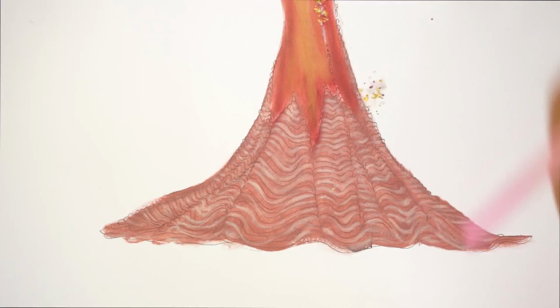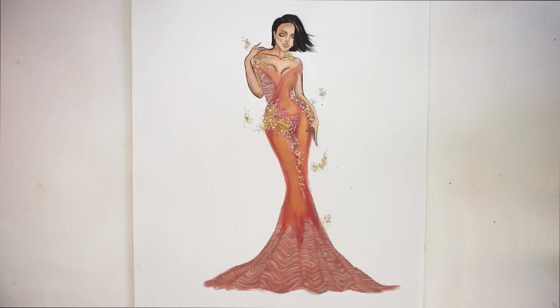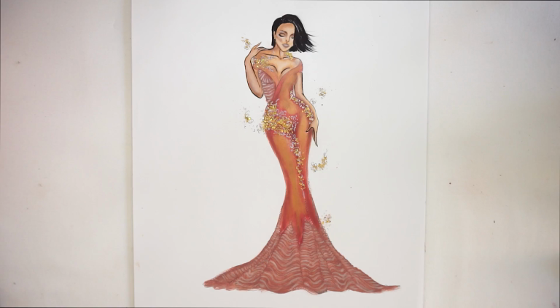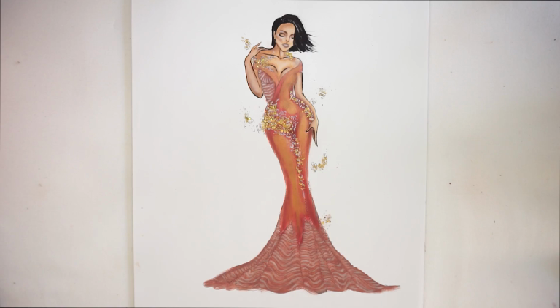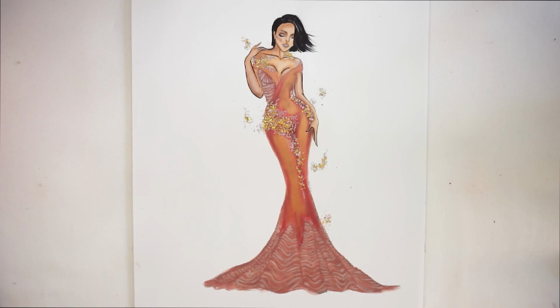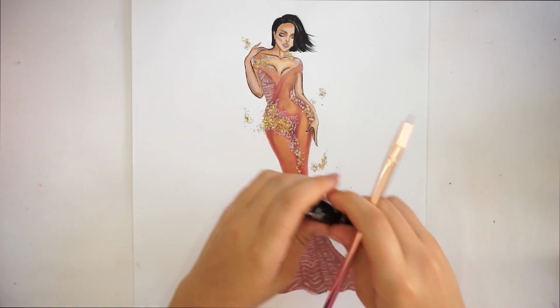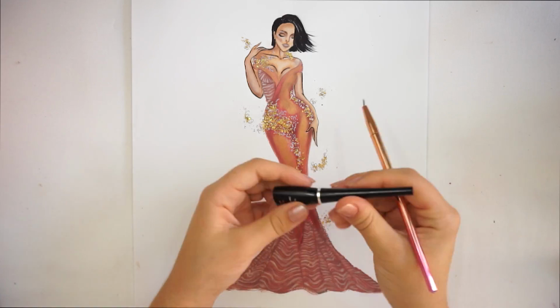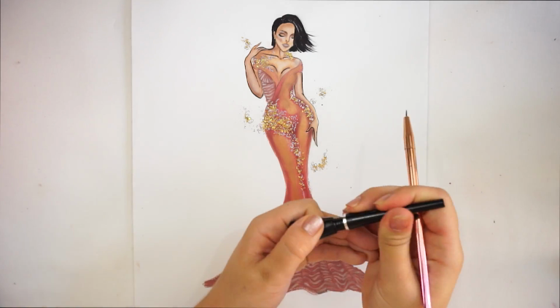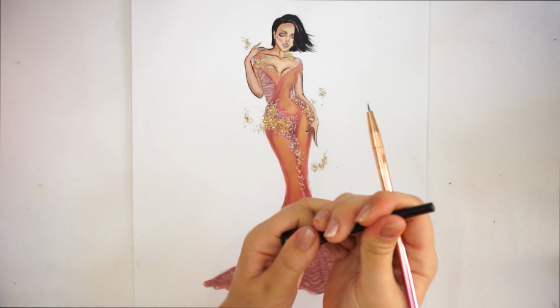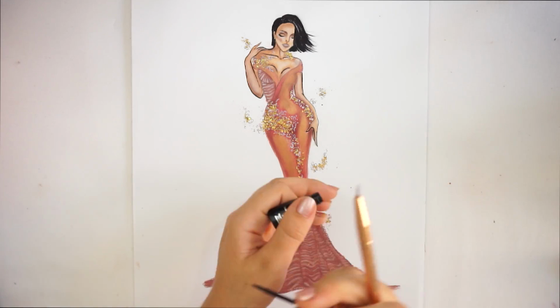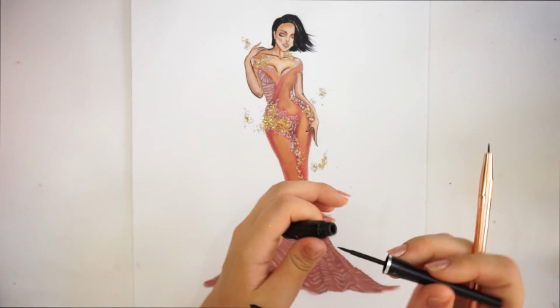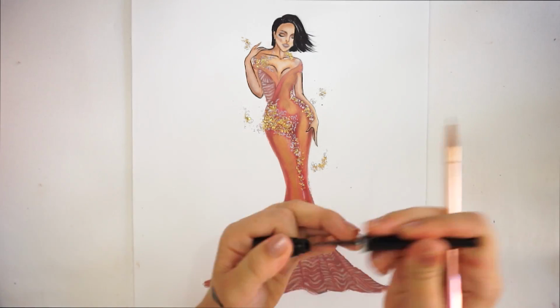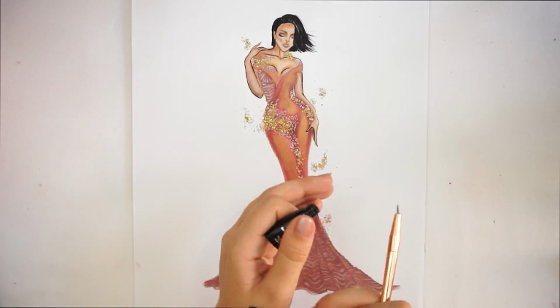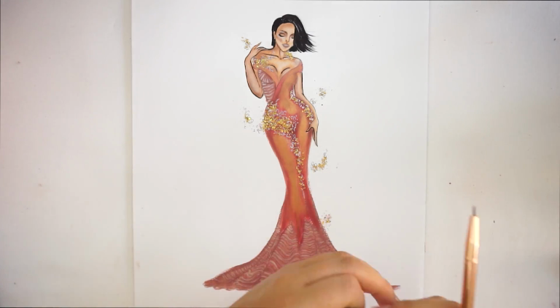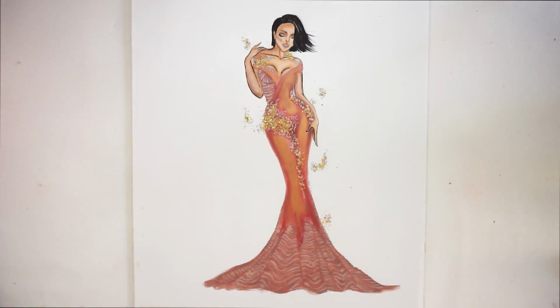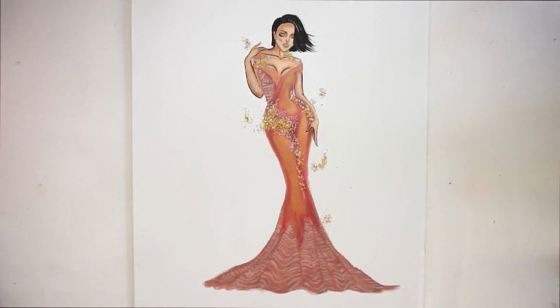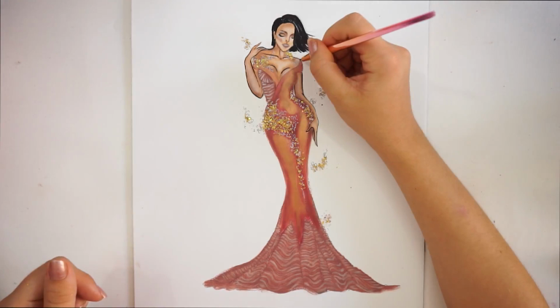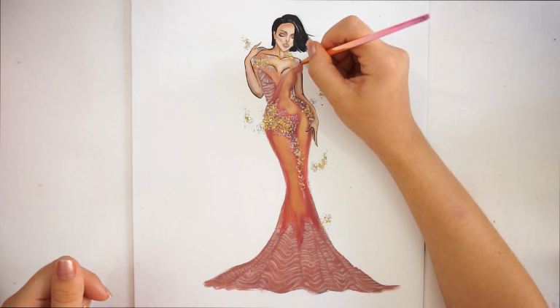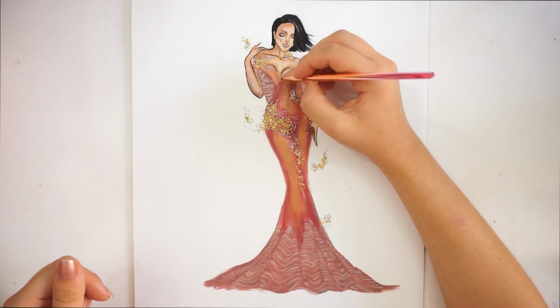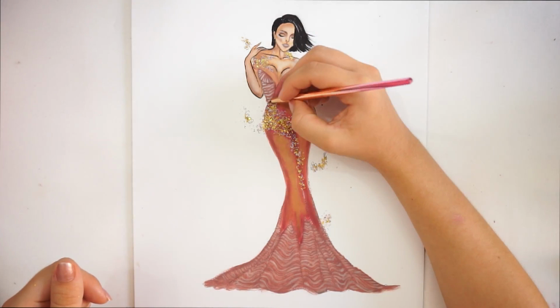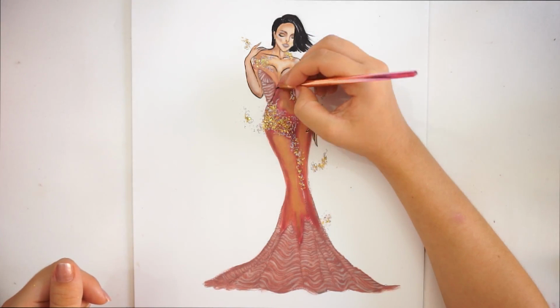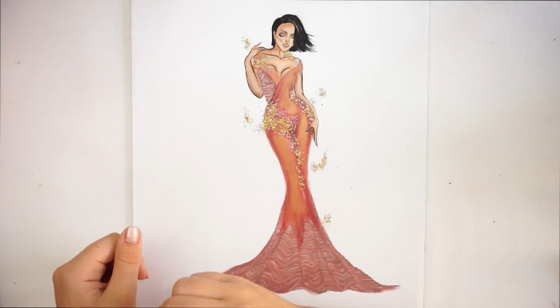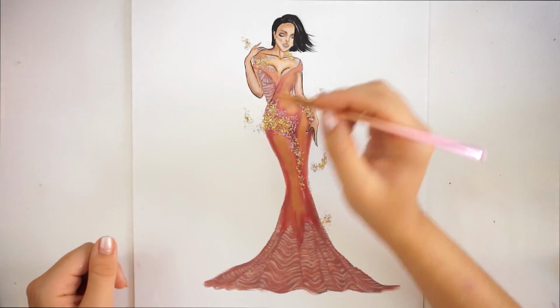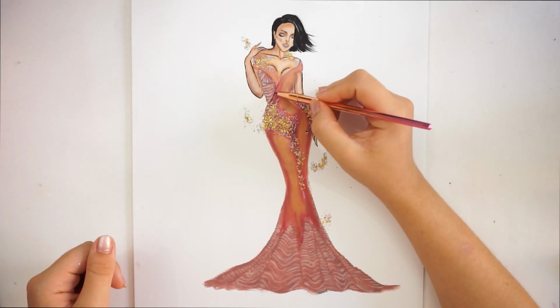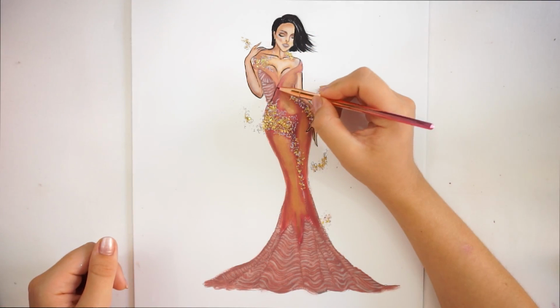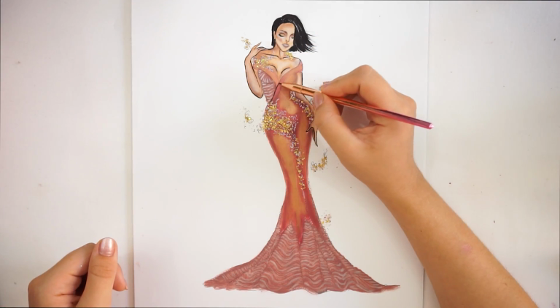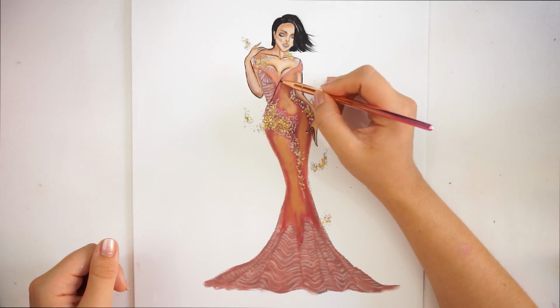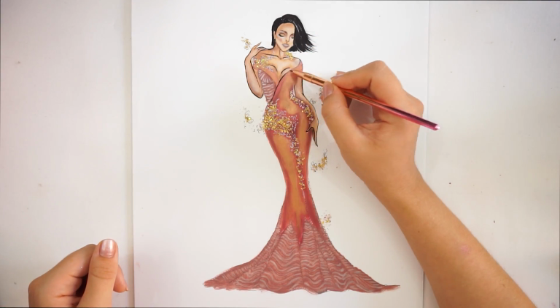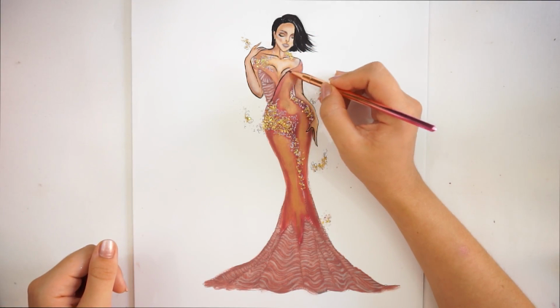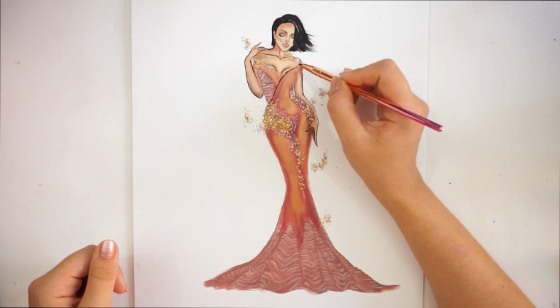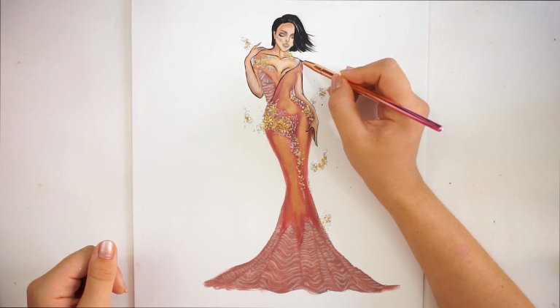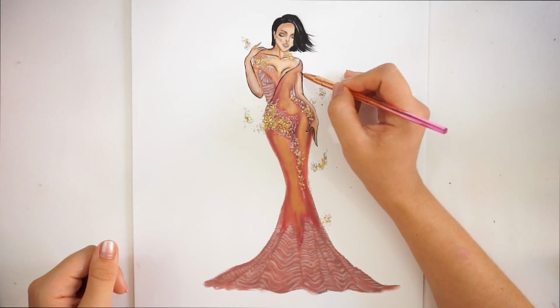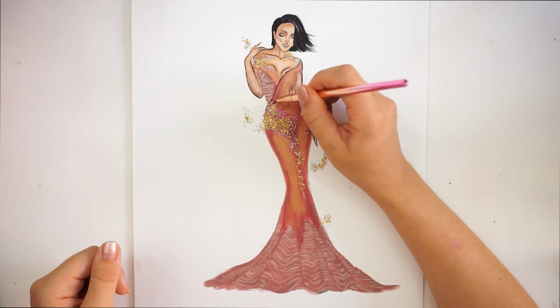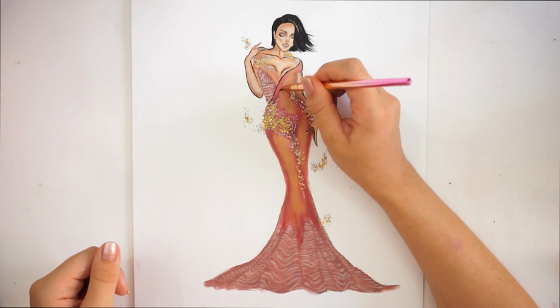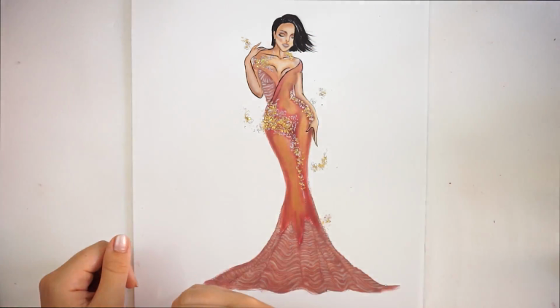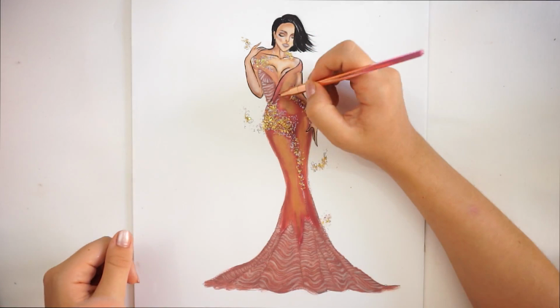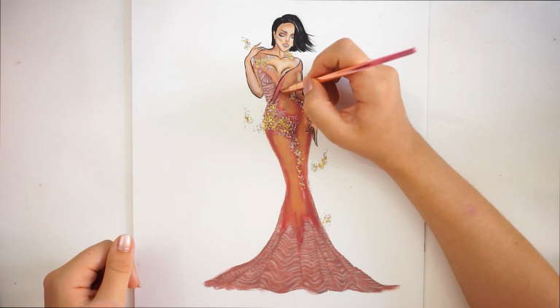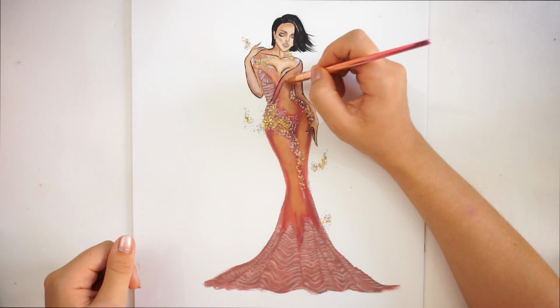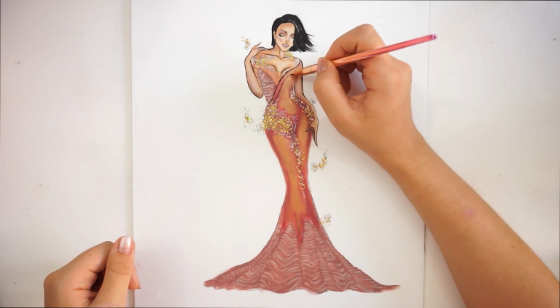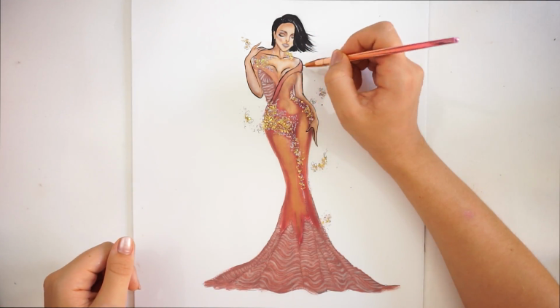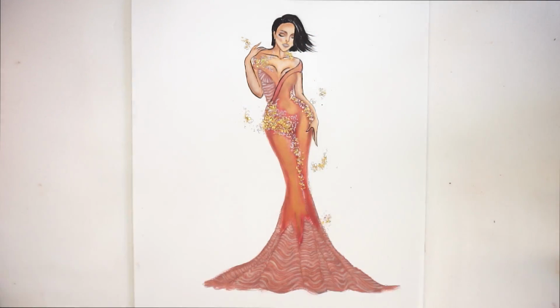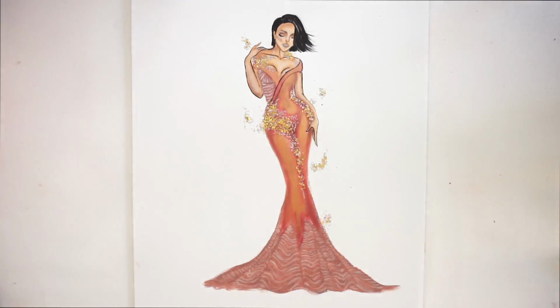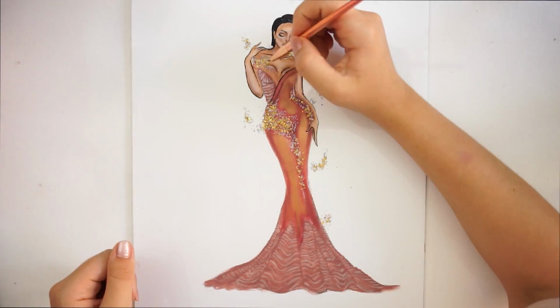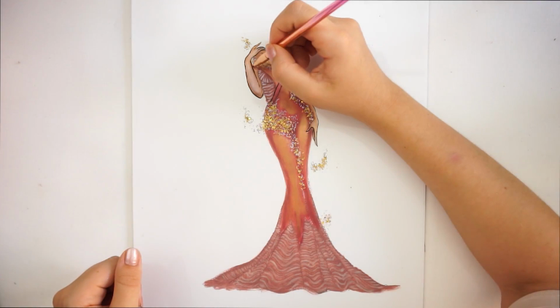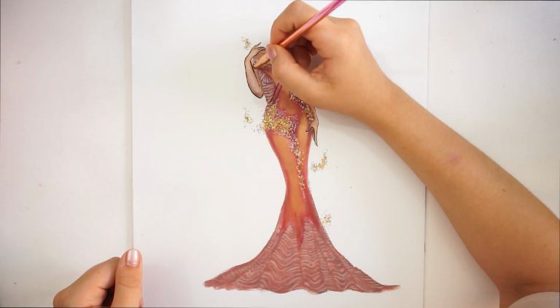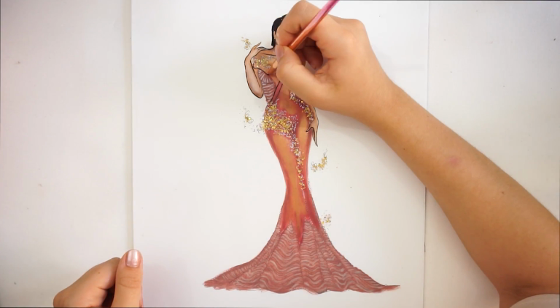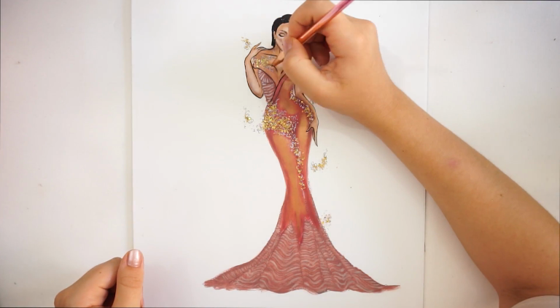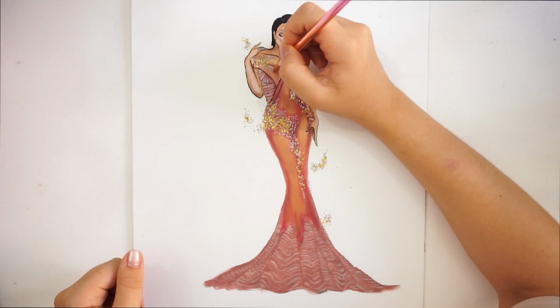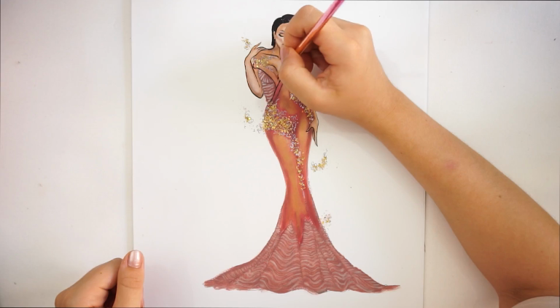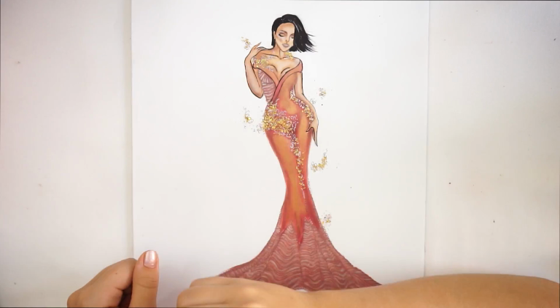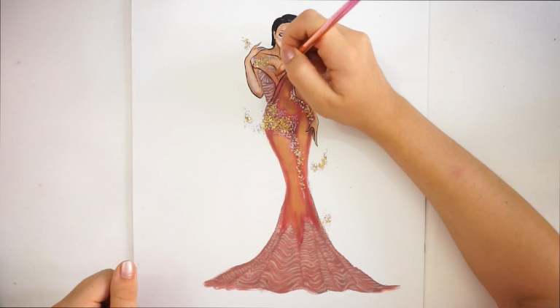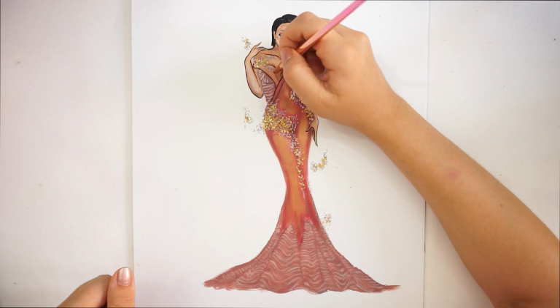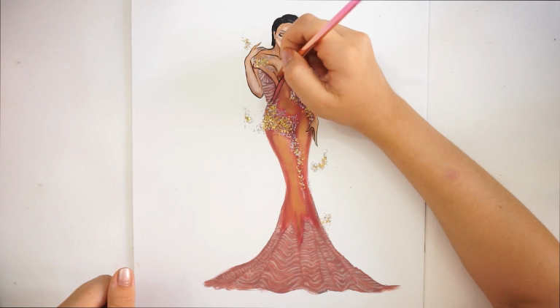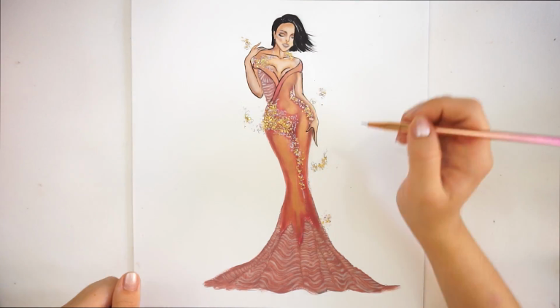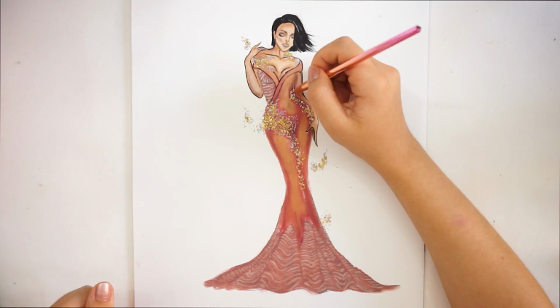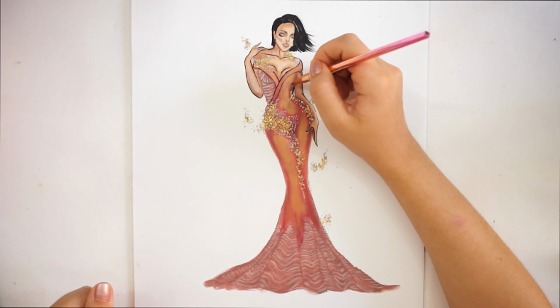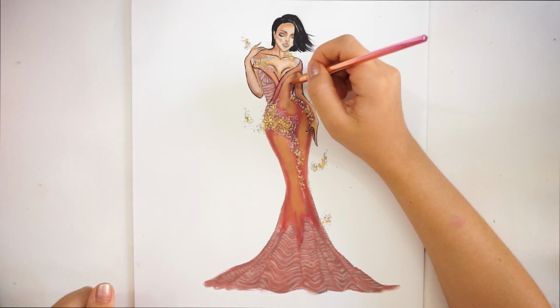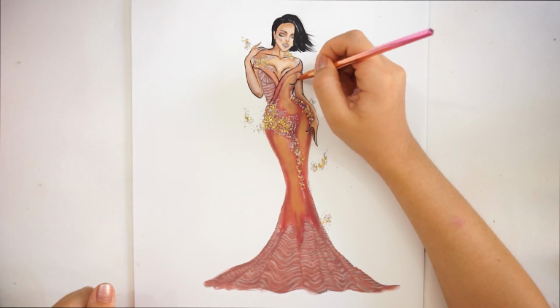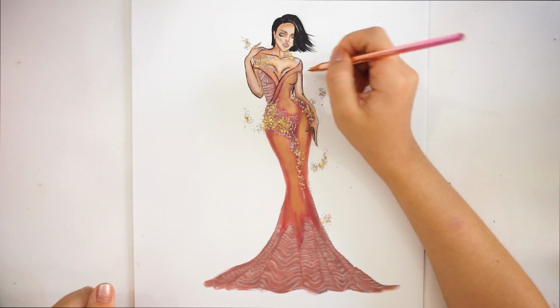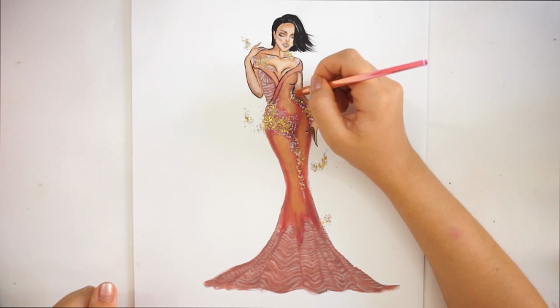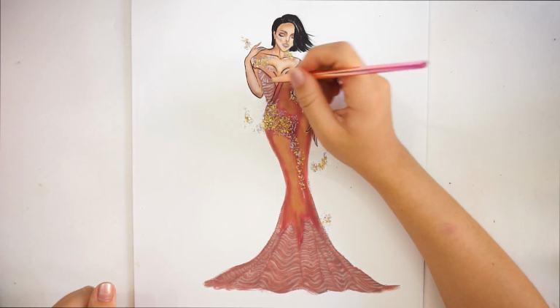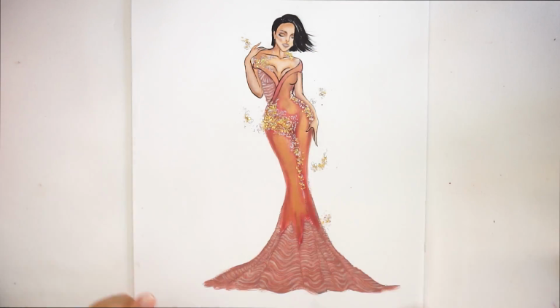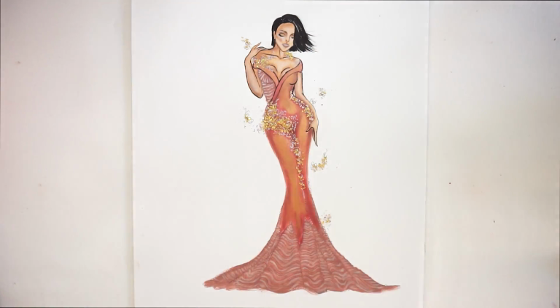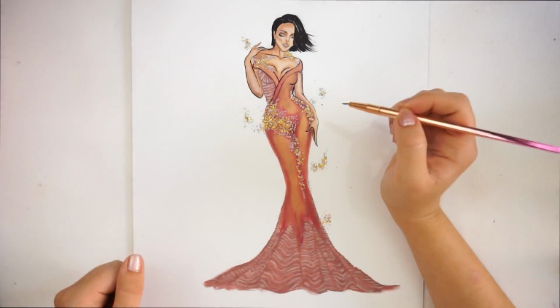To create more contrast on the dress, I'm going to use my eyeliner and eyeliner pencil and just create sharp lines.